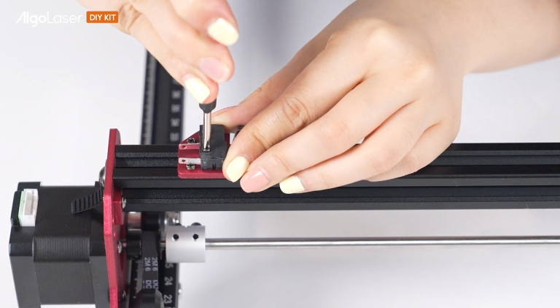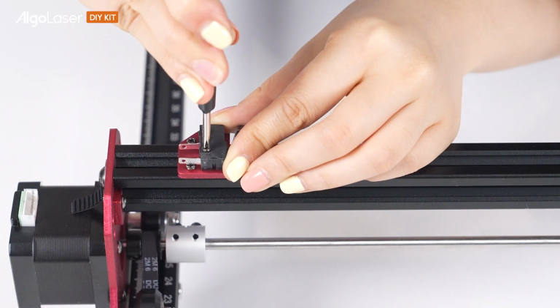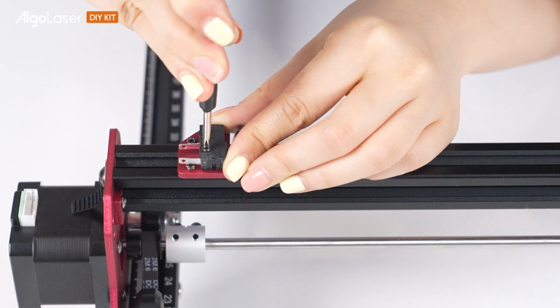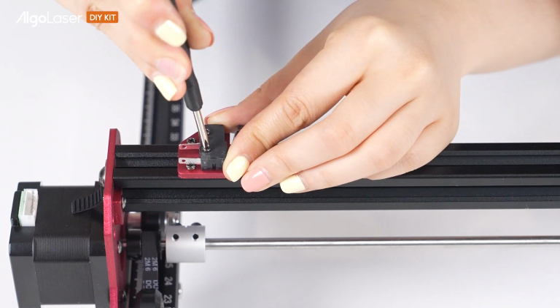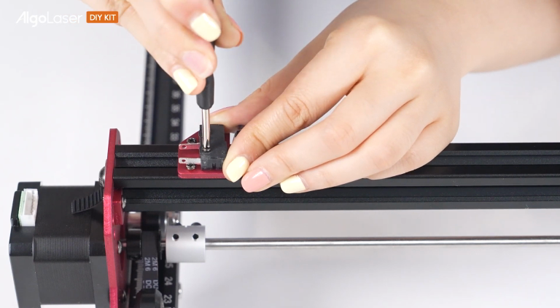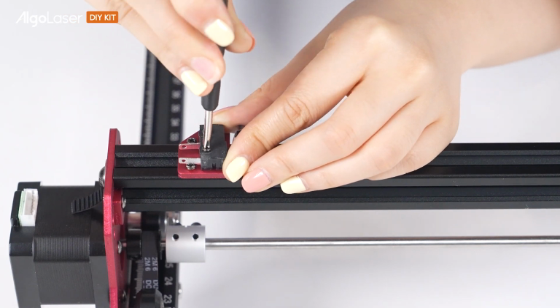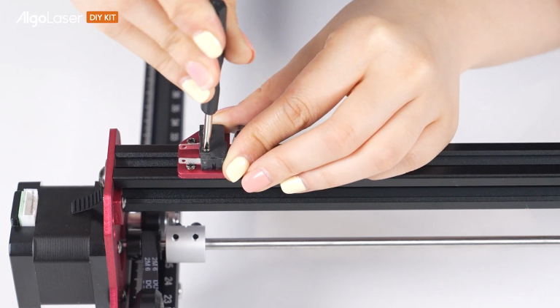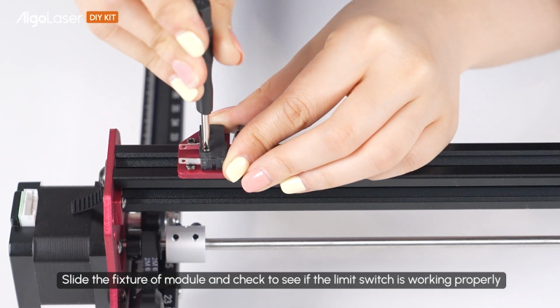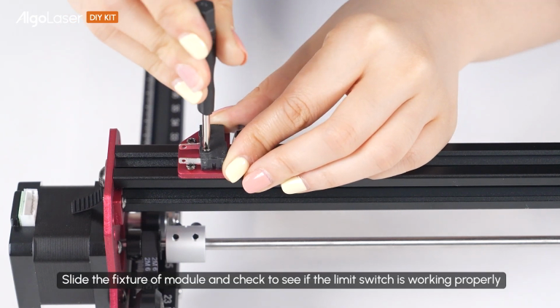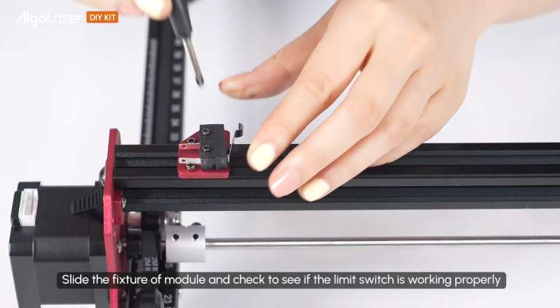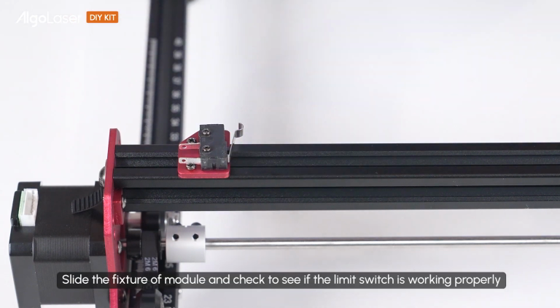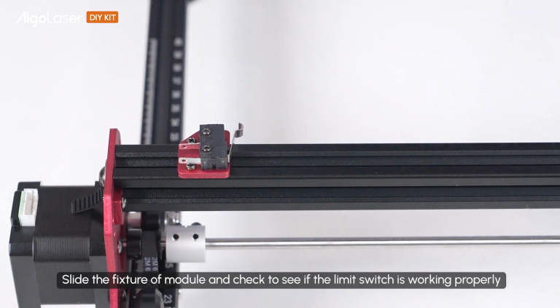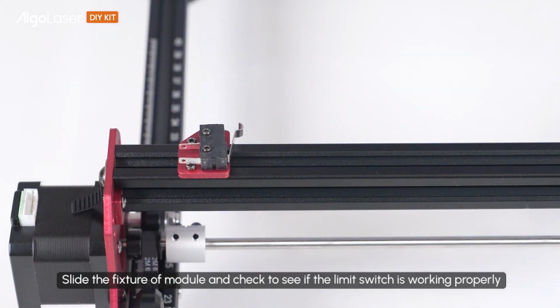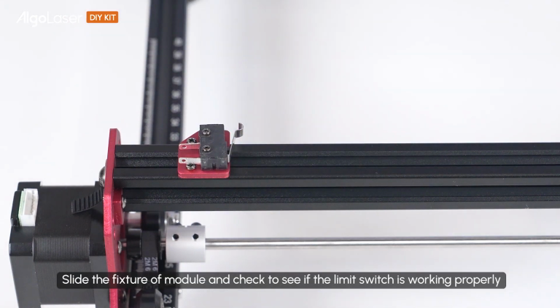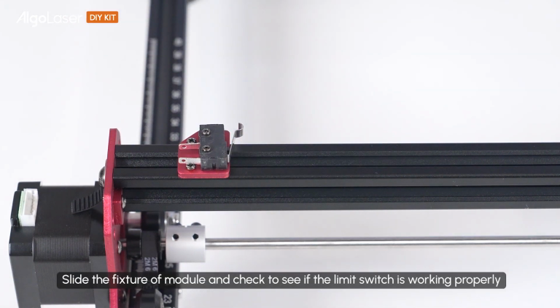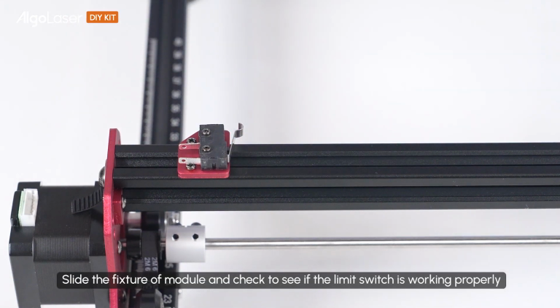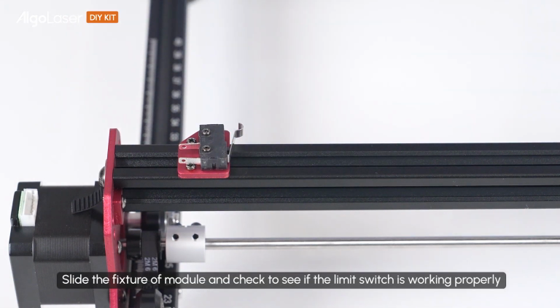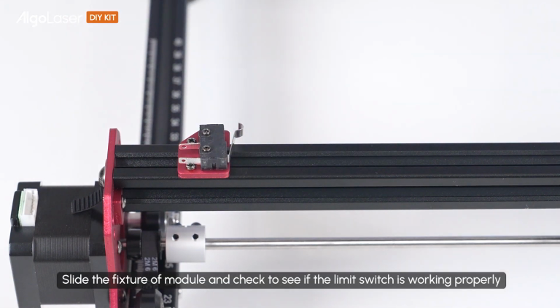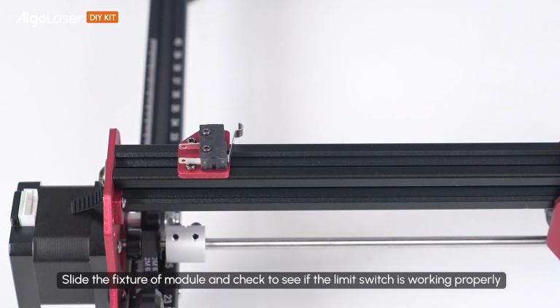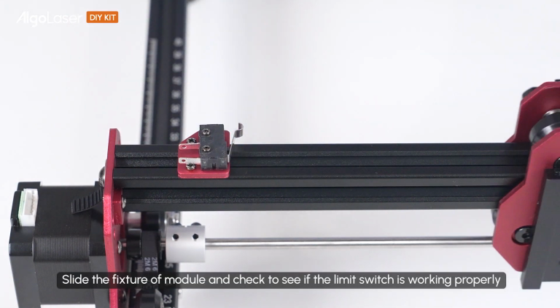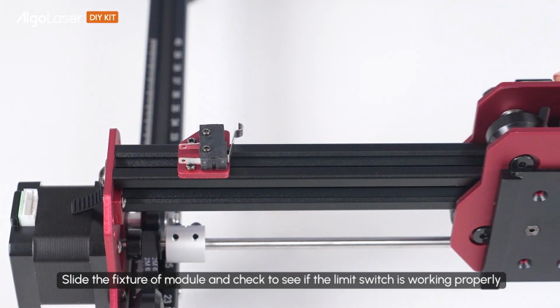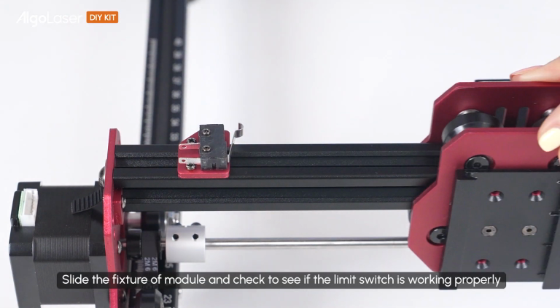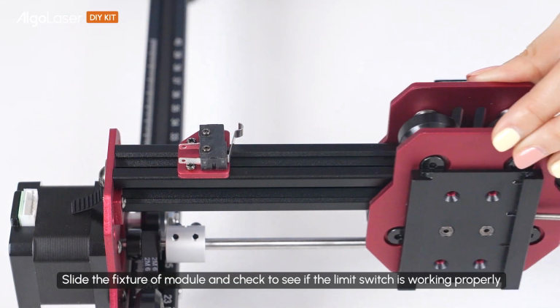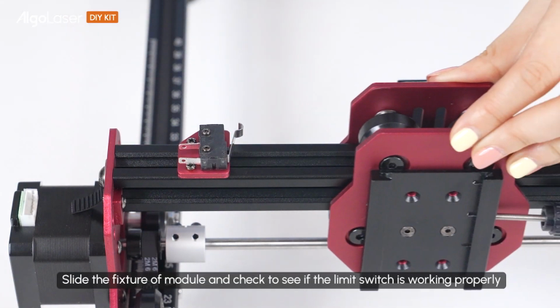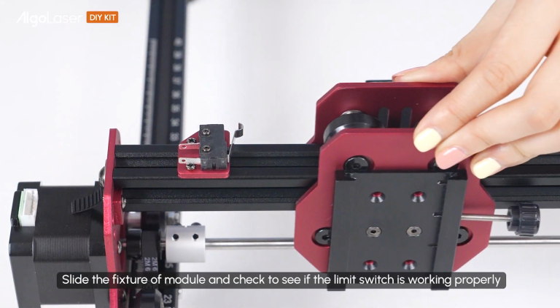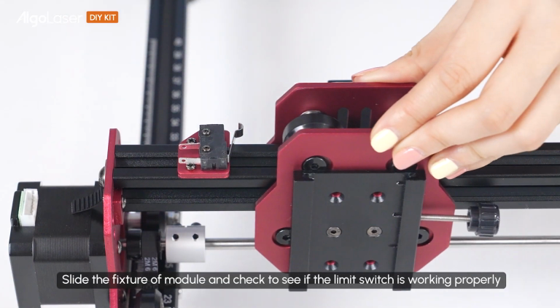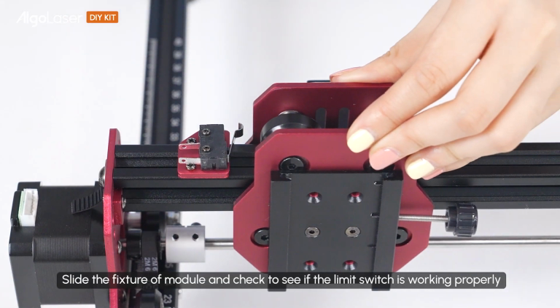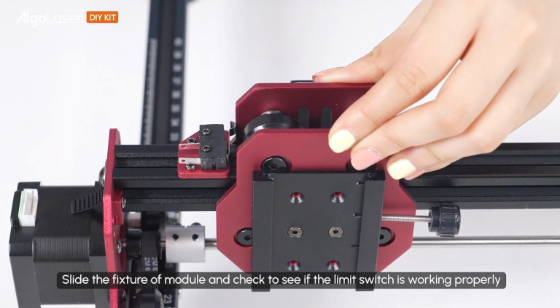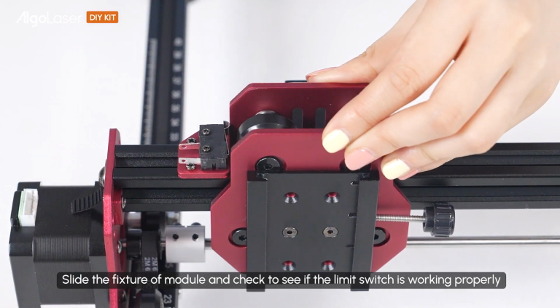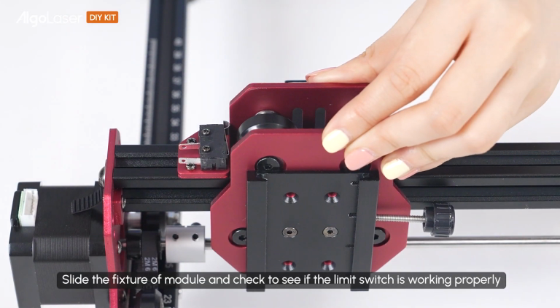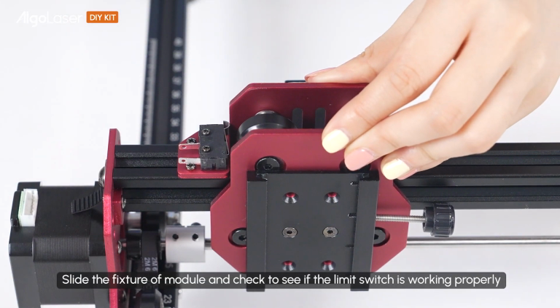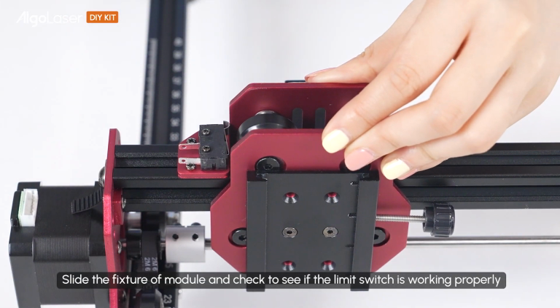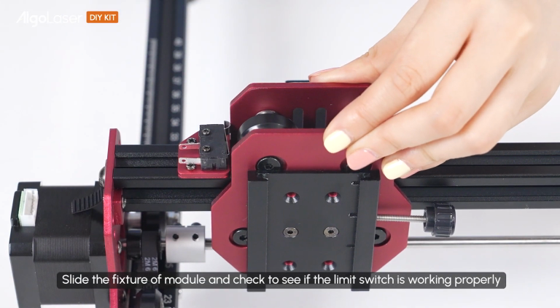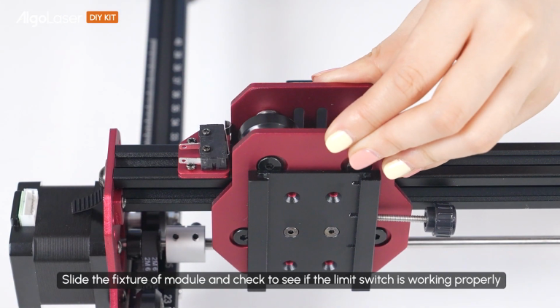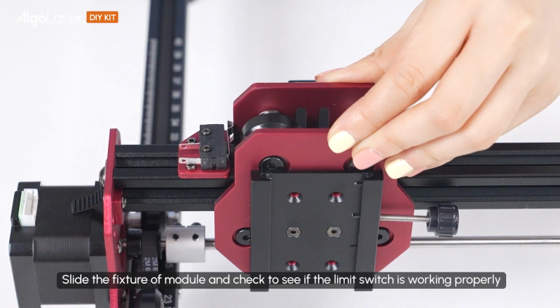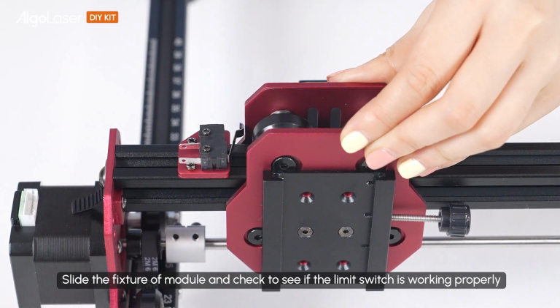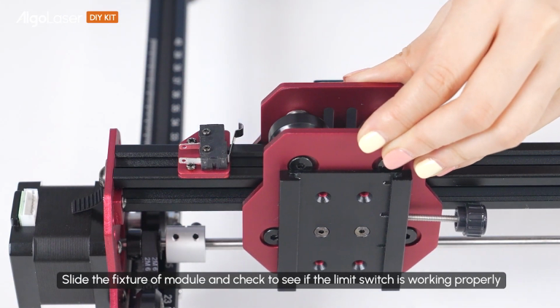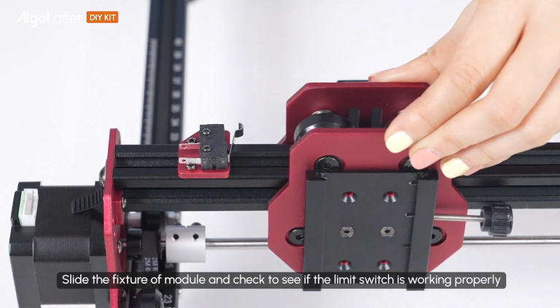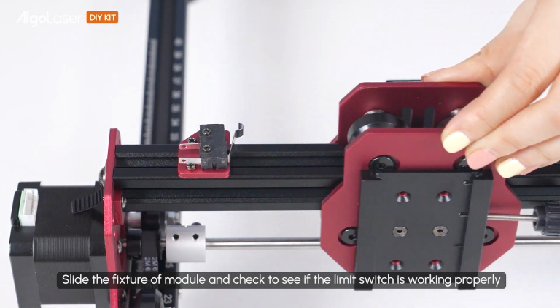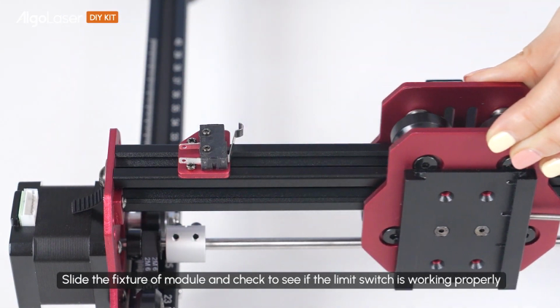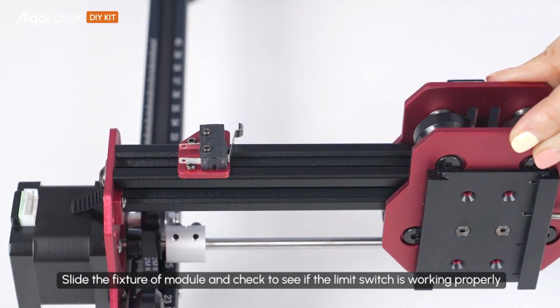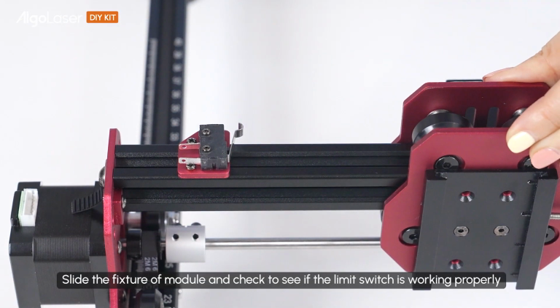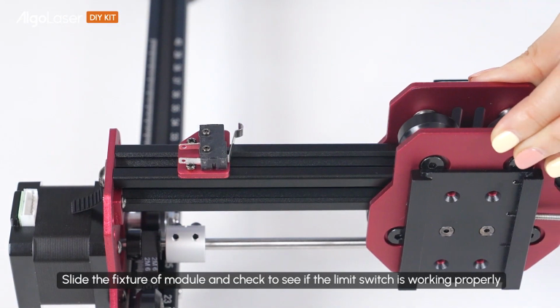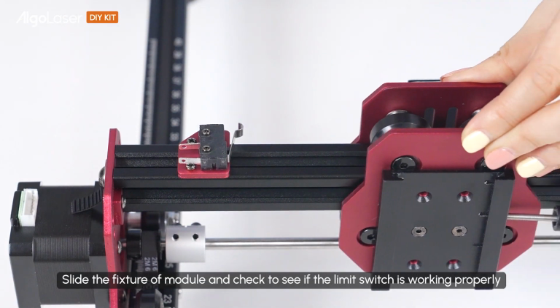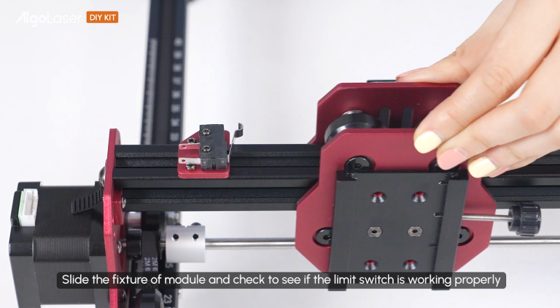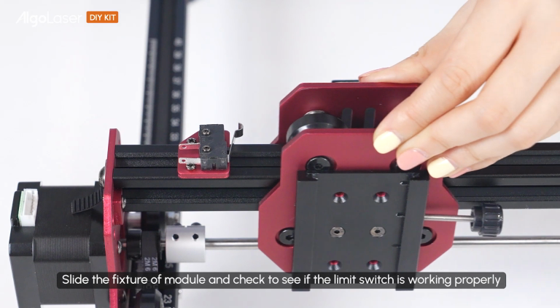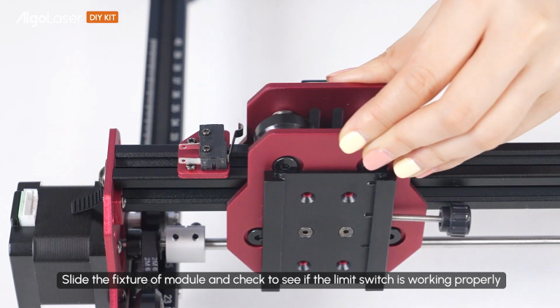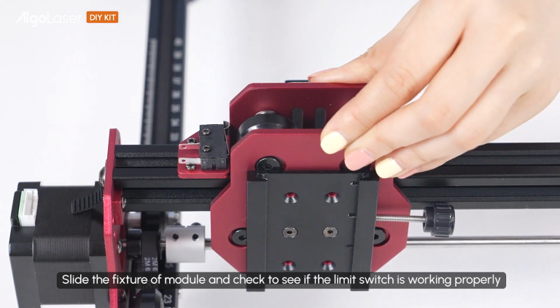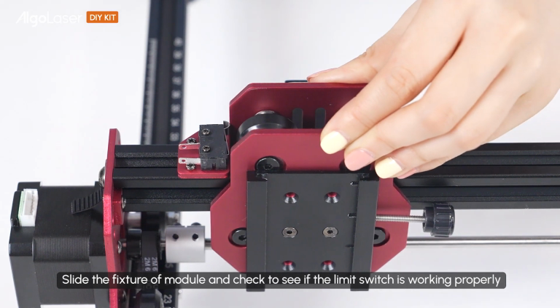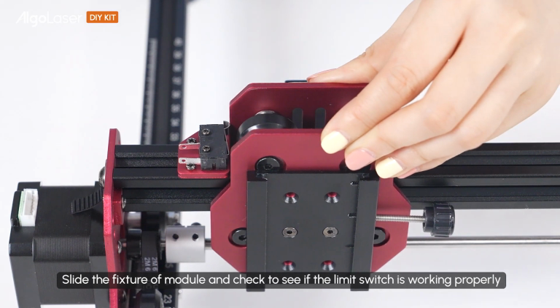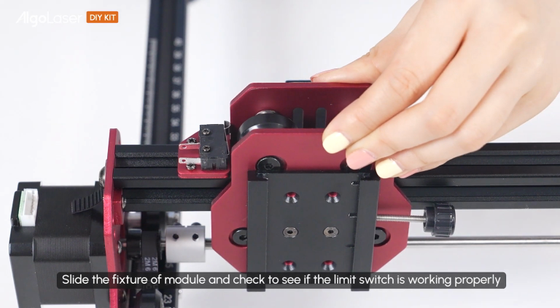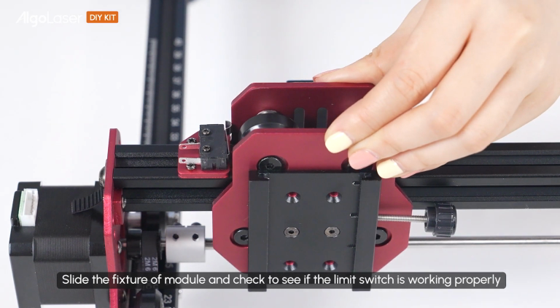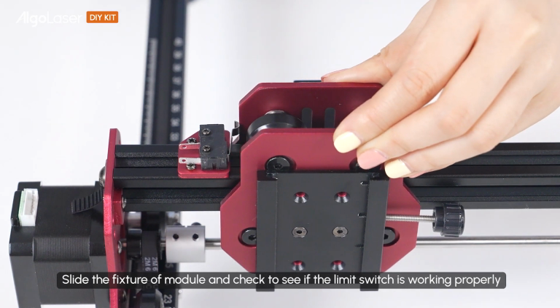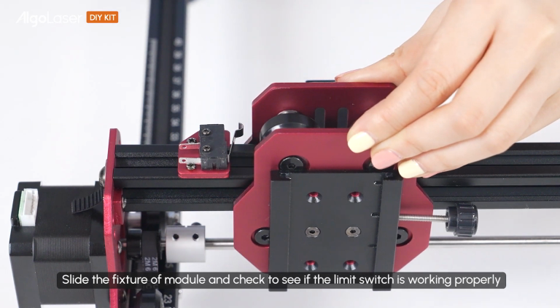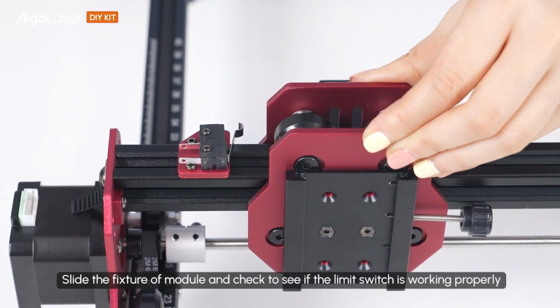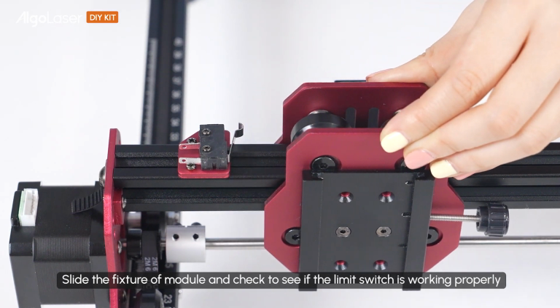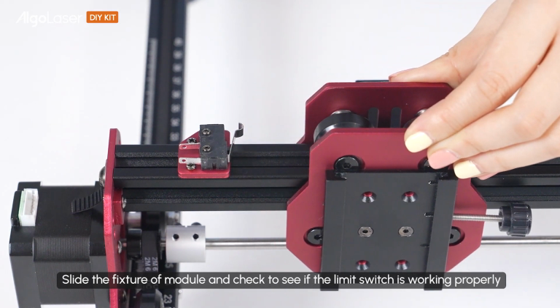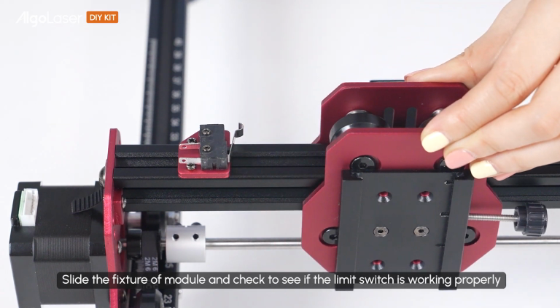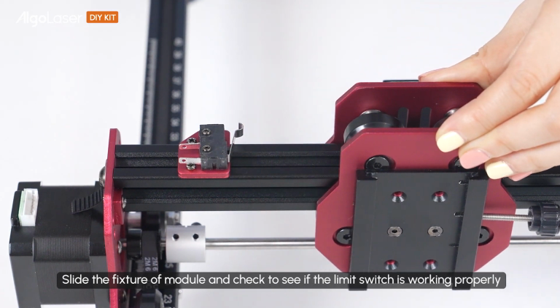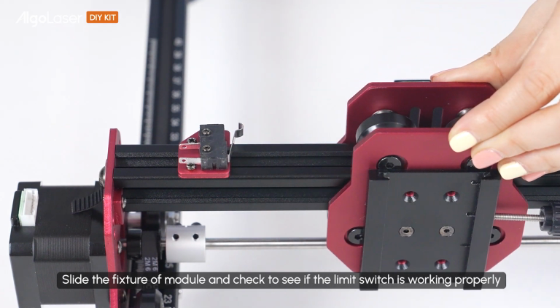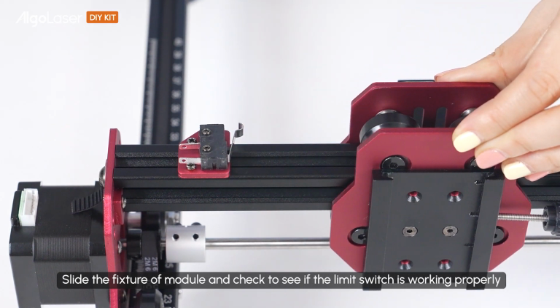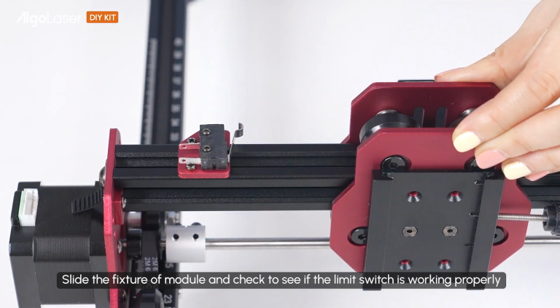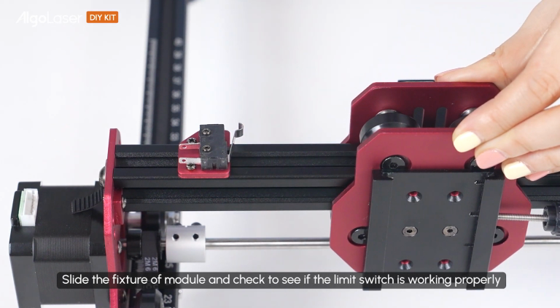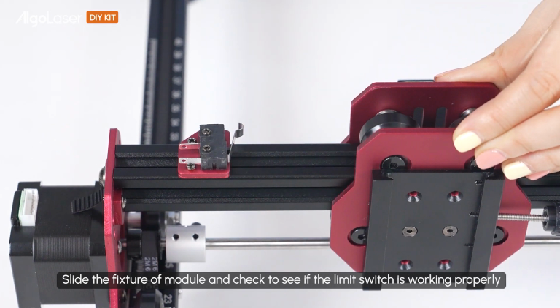Slide the fixture of the module and check to see if the limit switch is working properly.